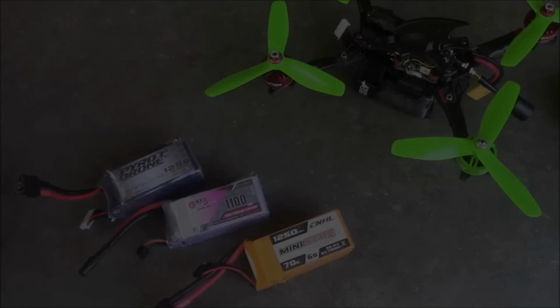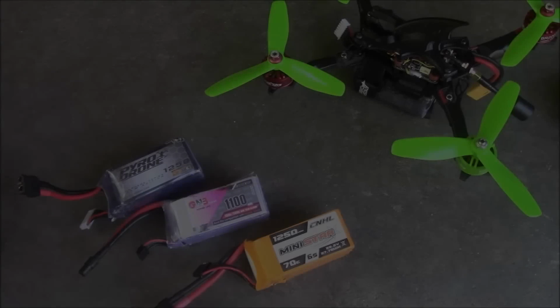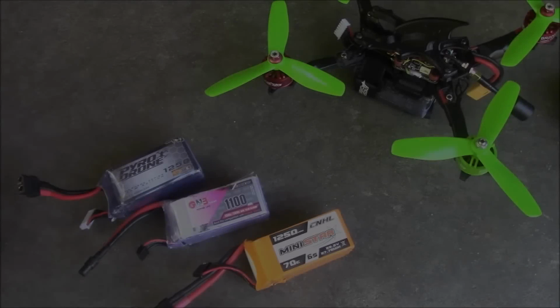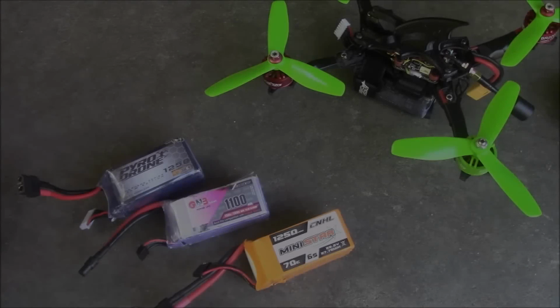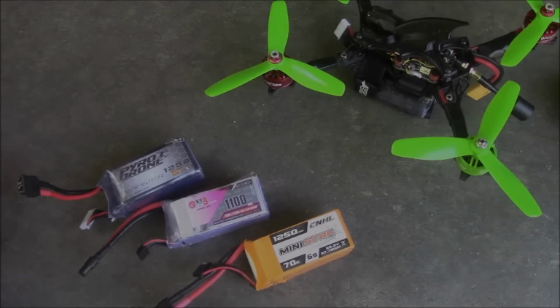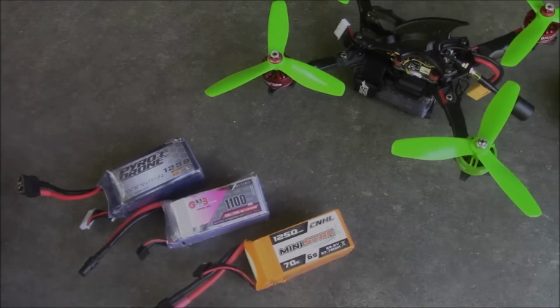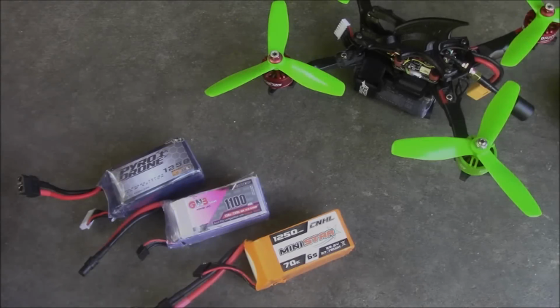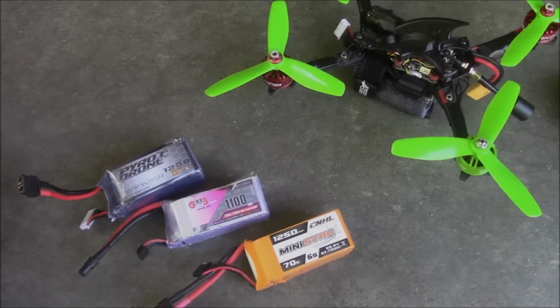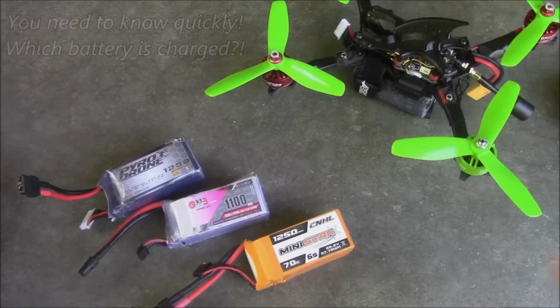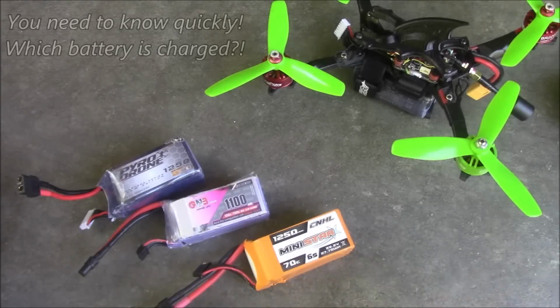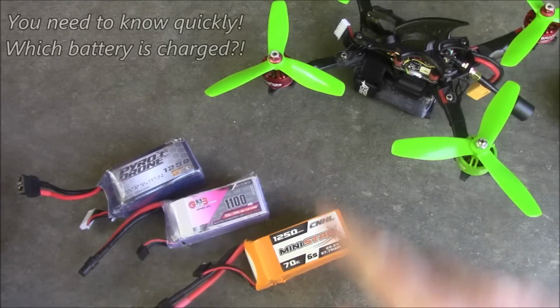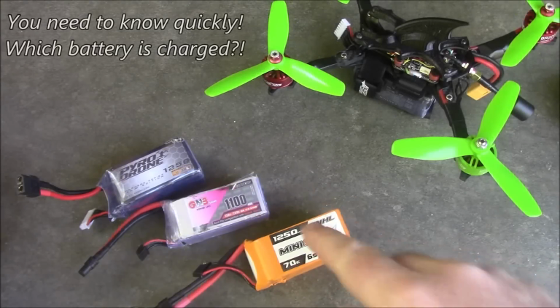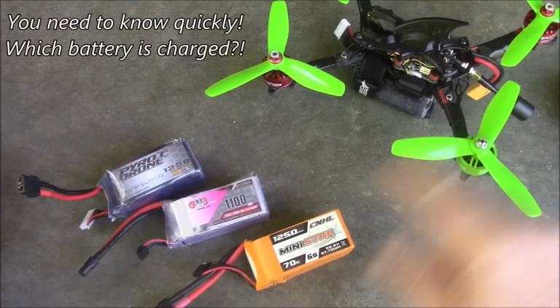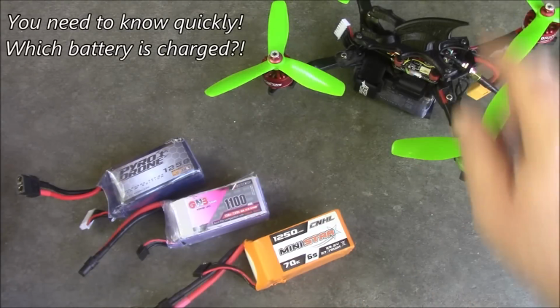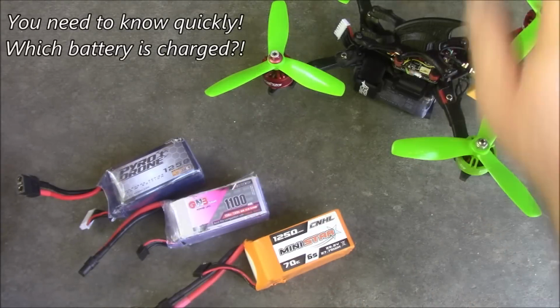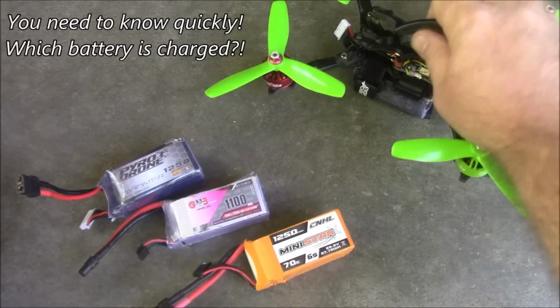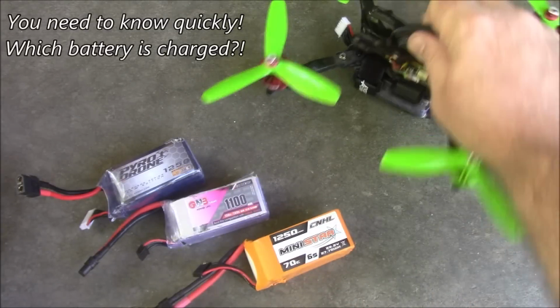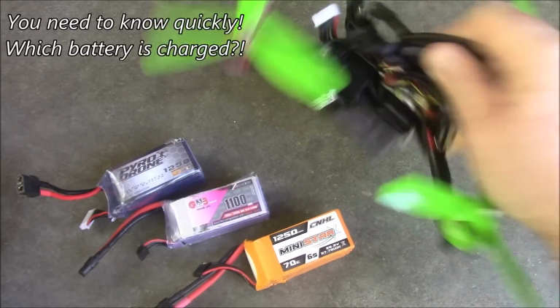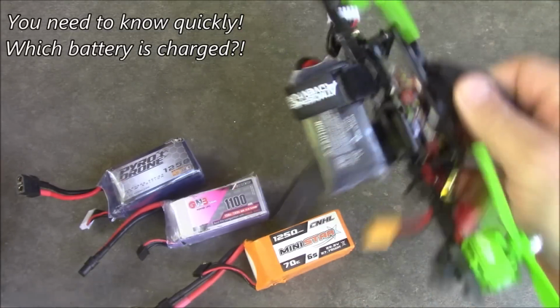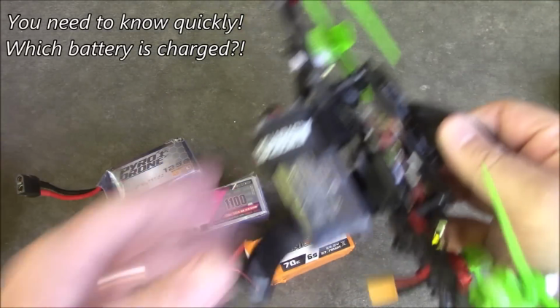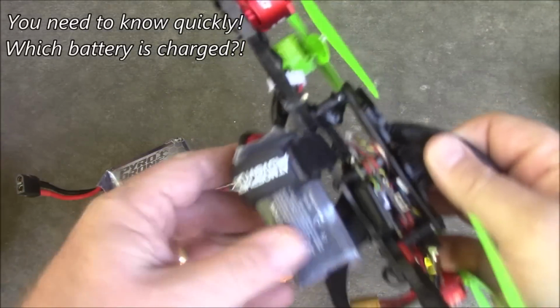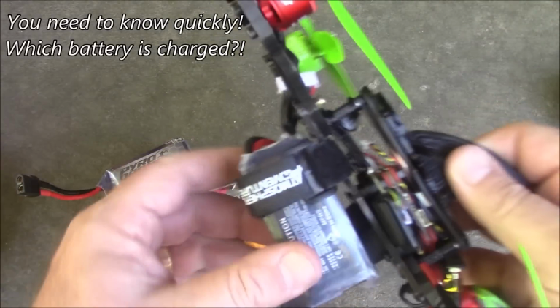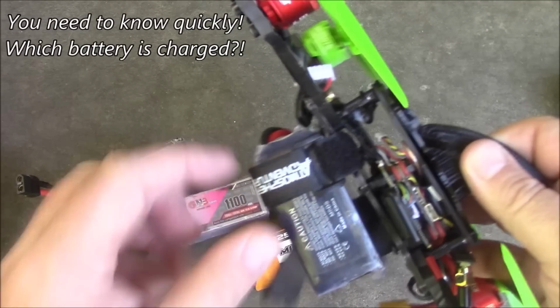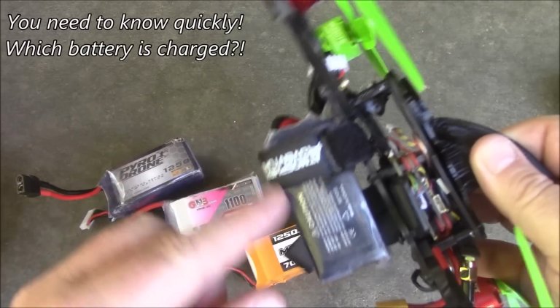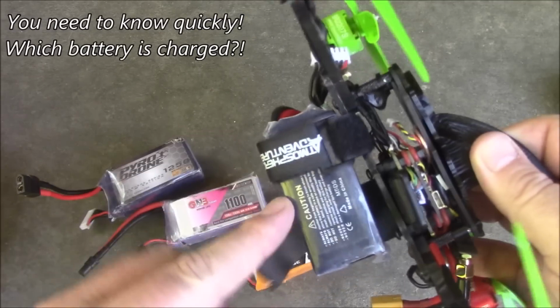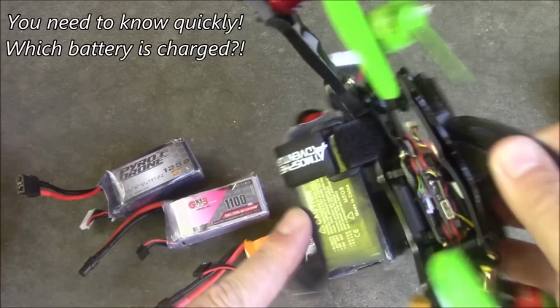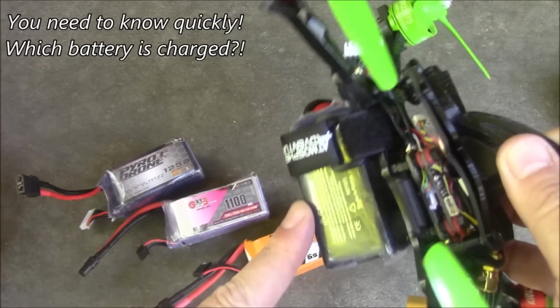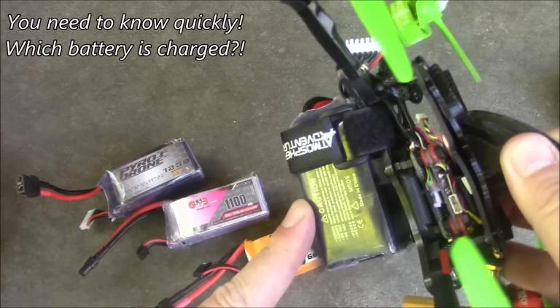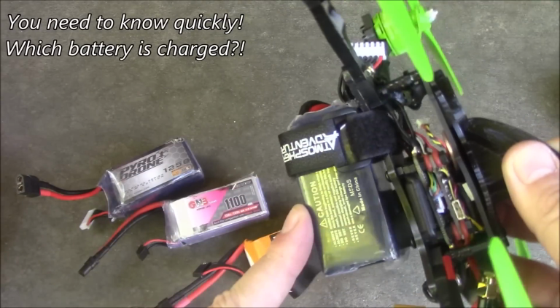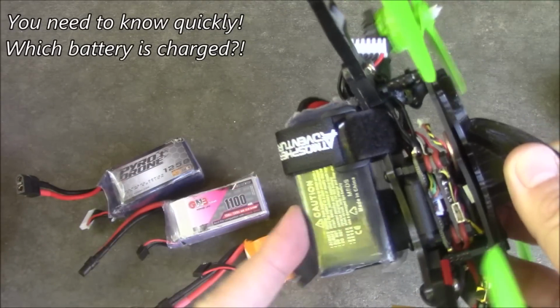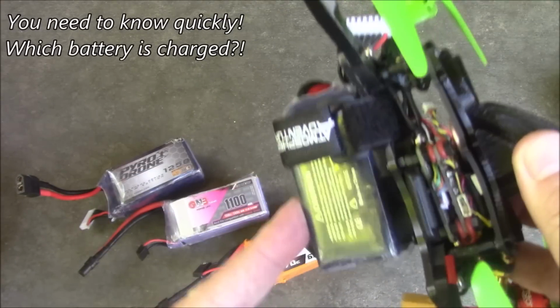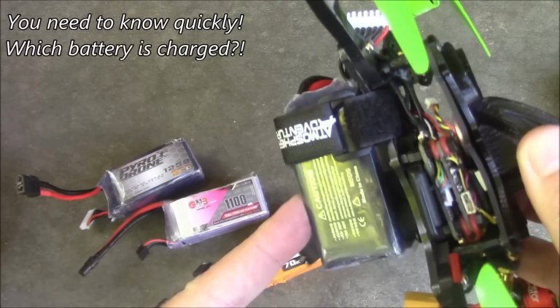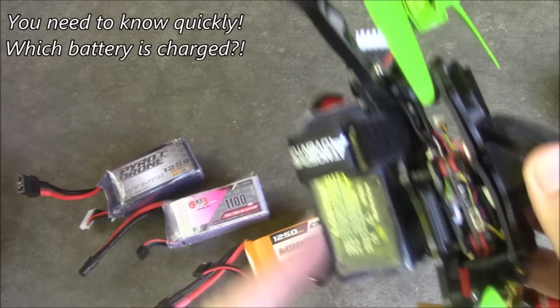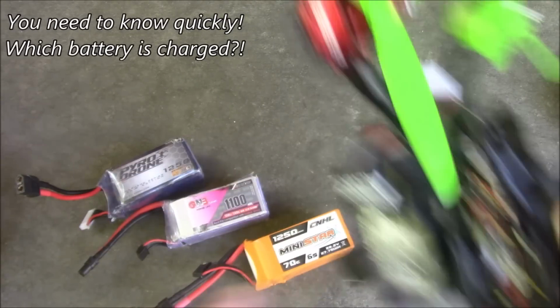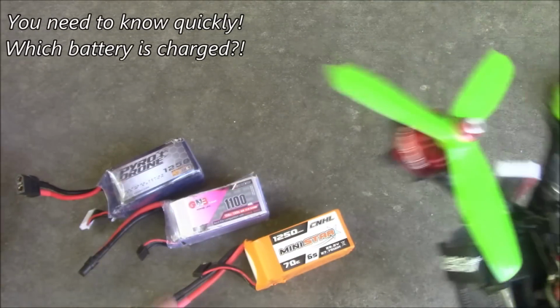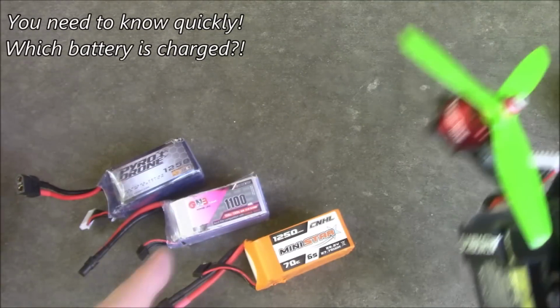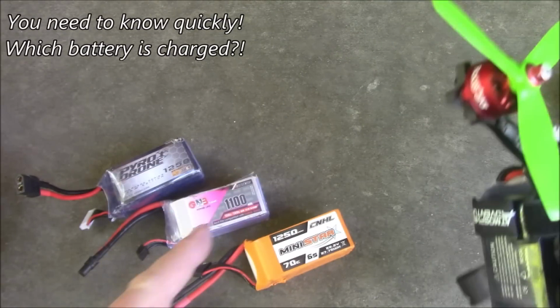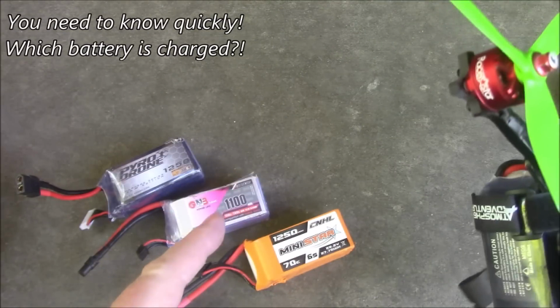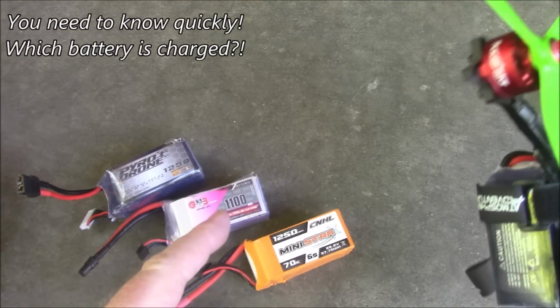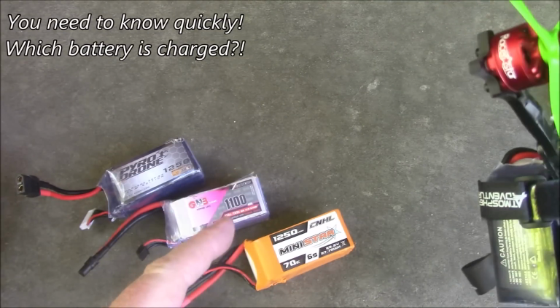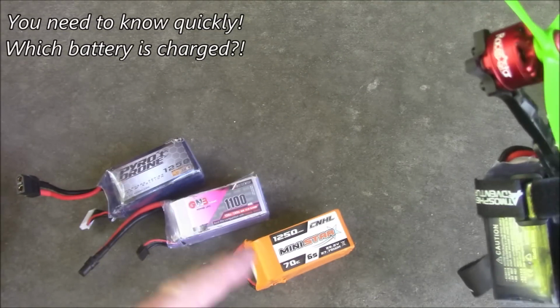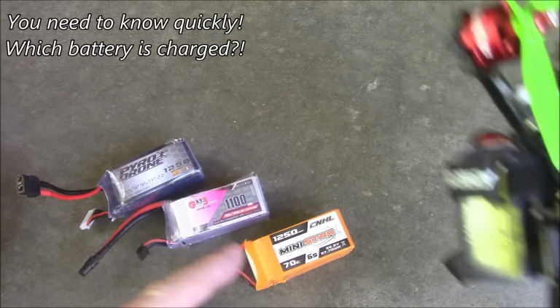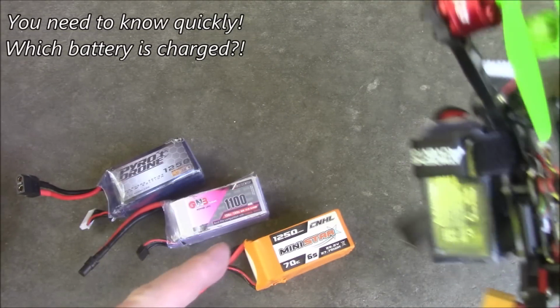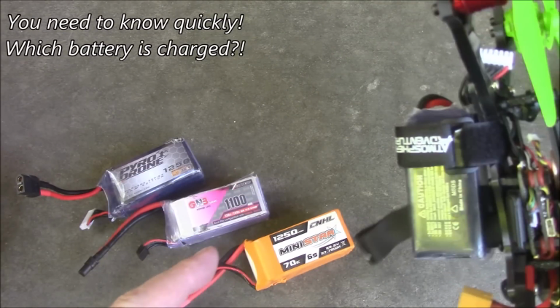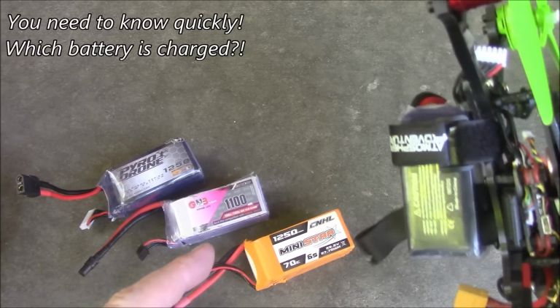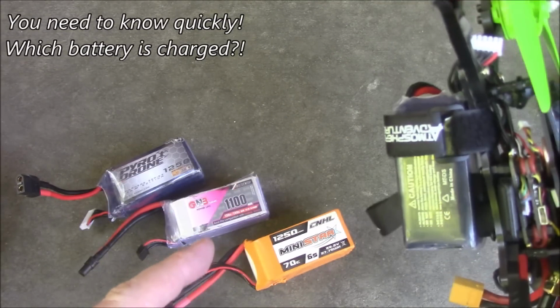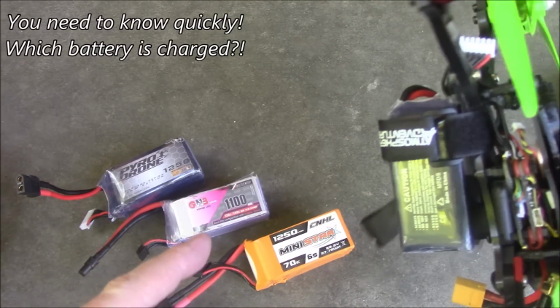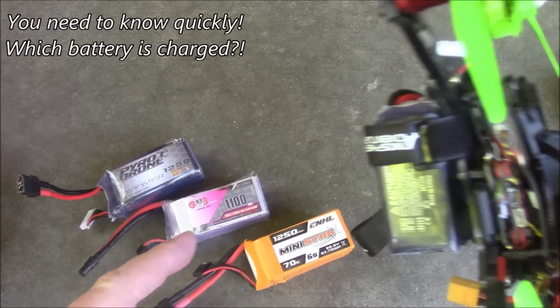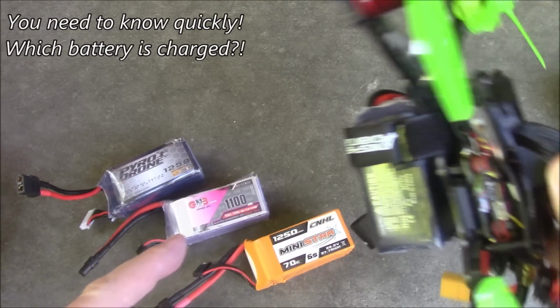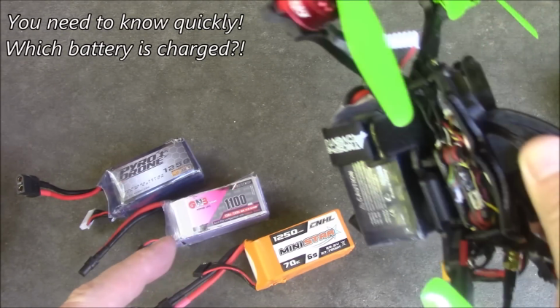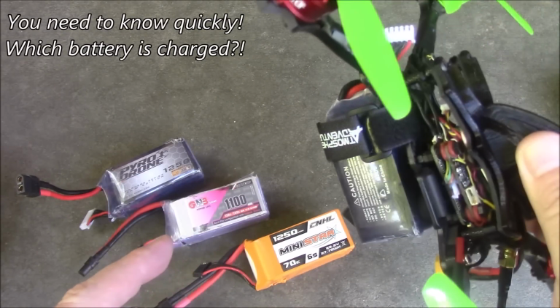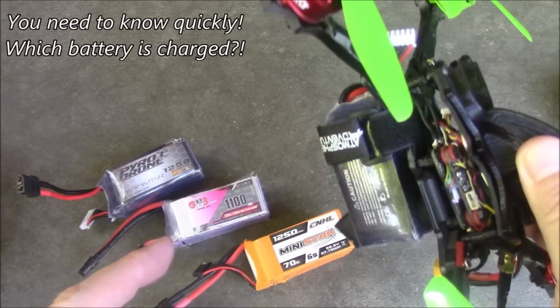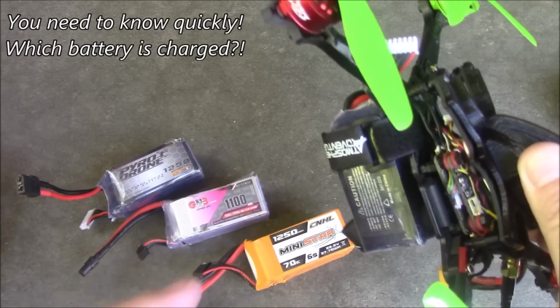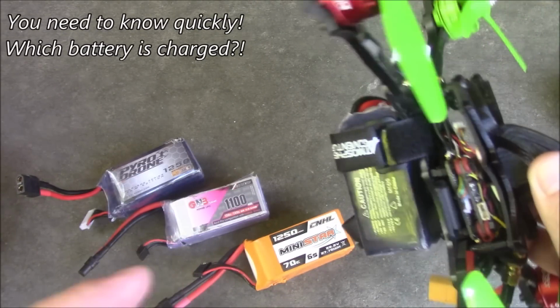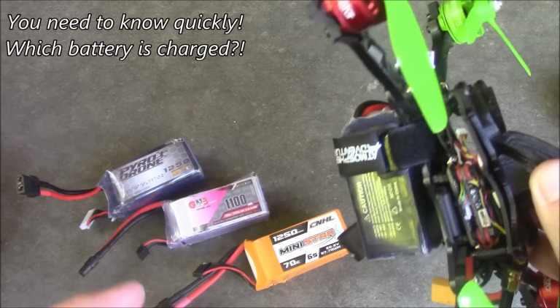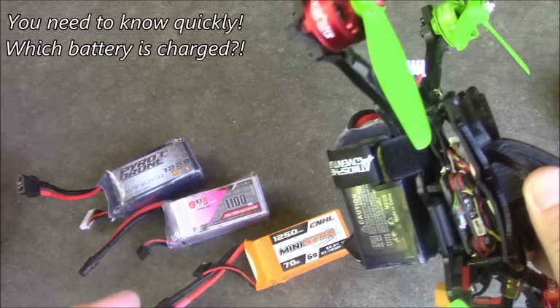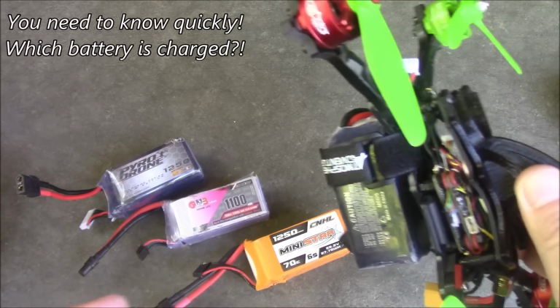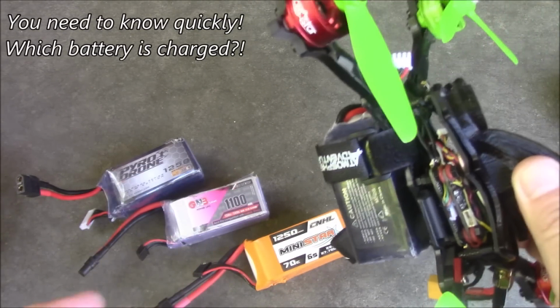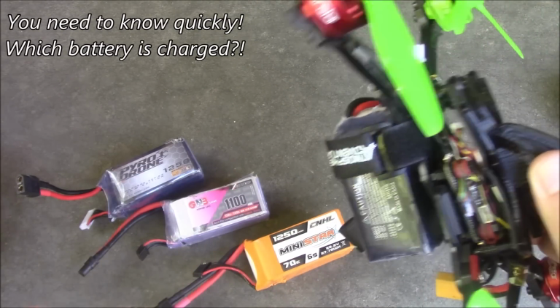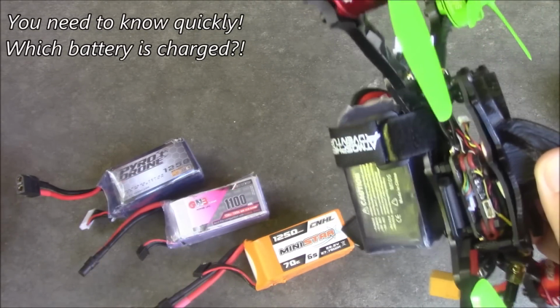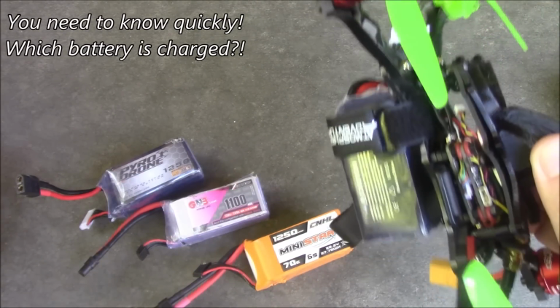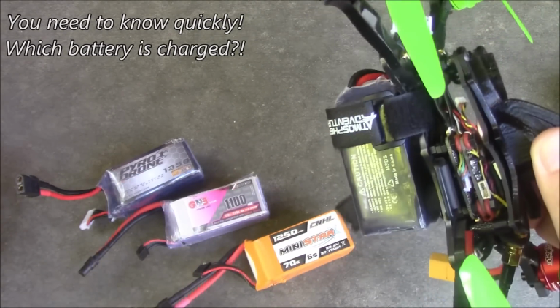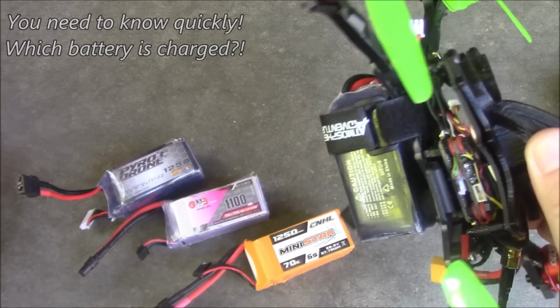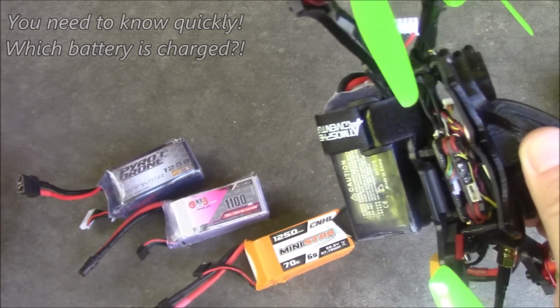My race is starting. Which battery is charged? Is it this one that I already put on here, or was it one of these three? I can't remember.